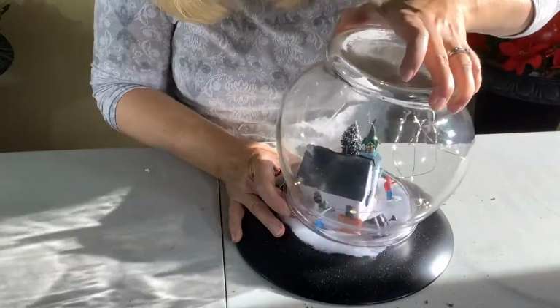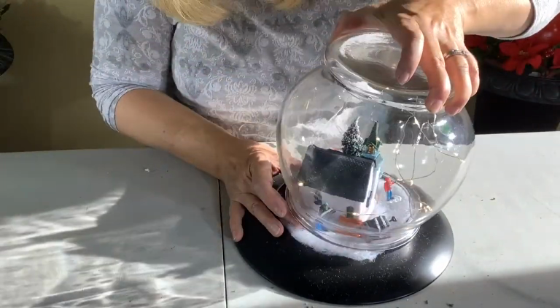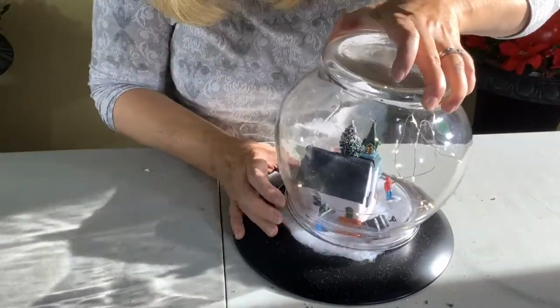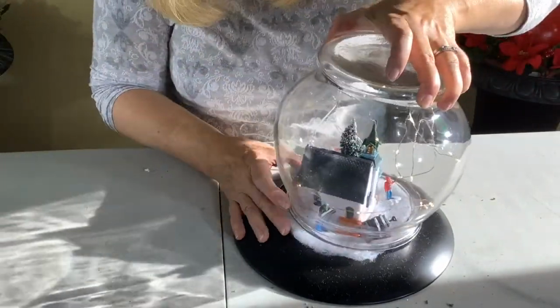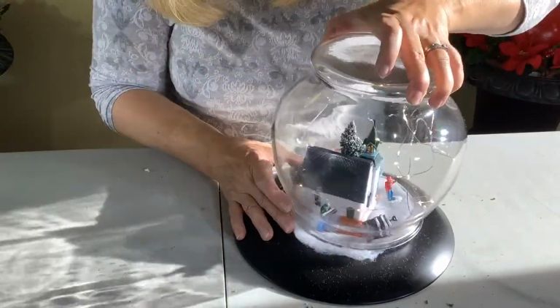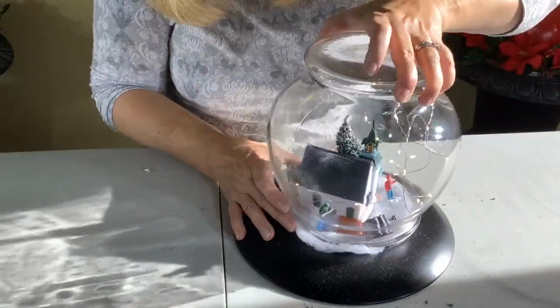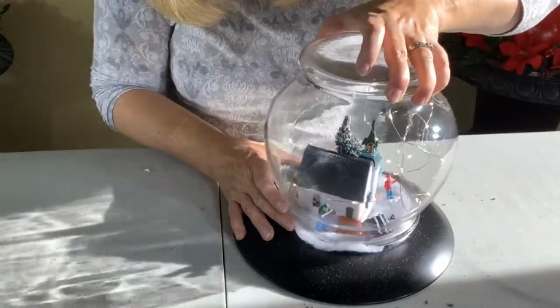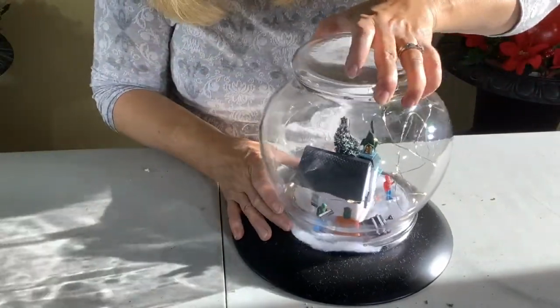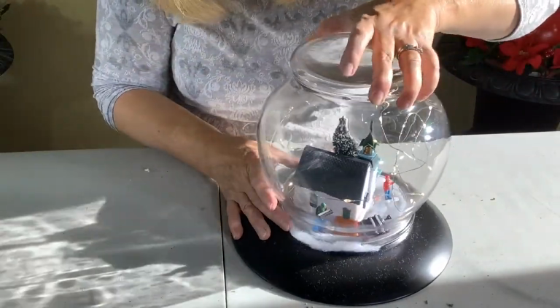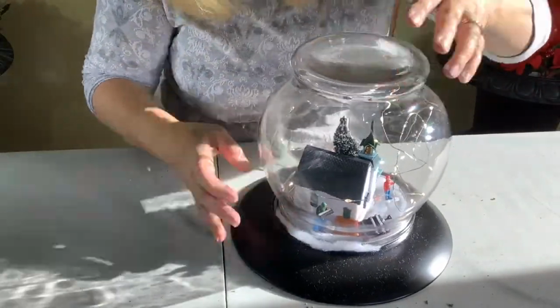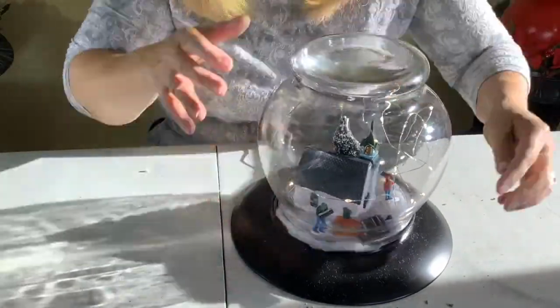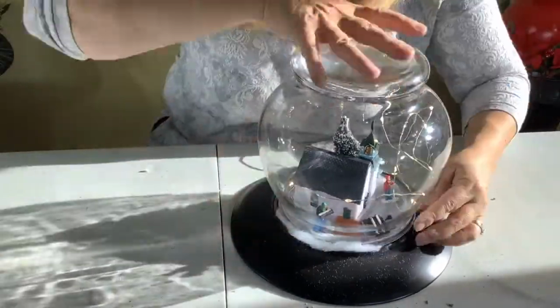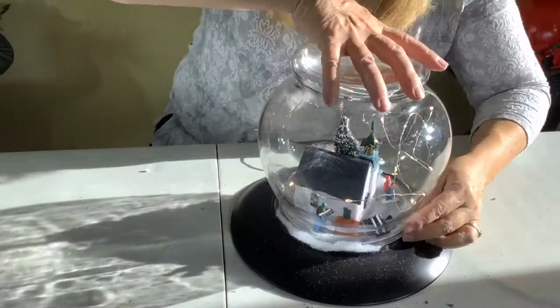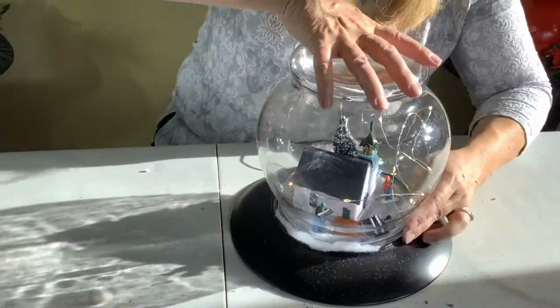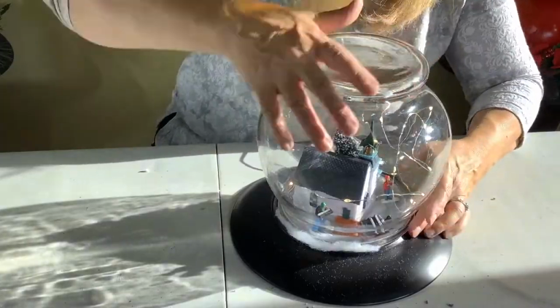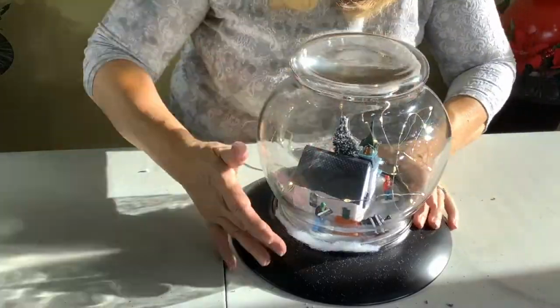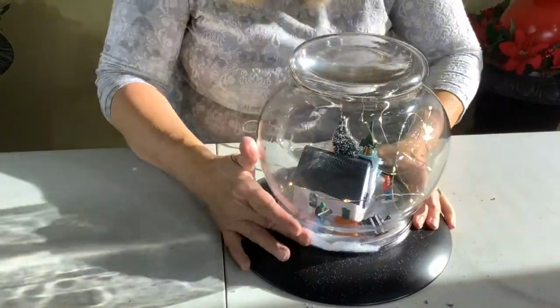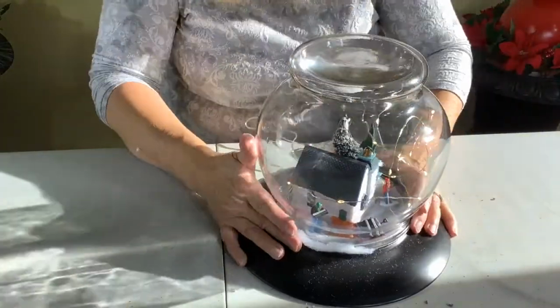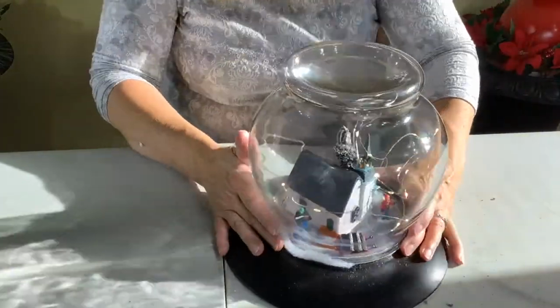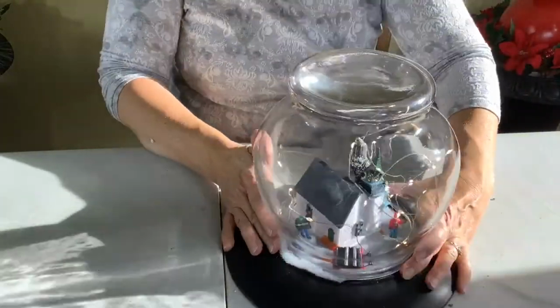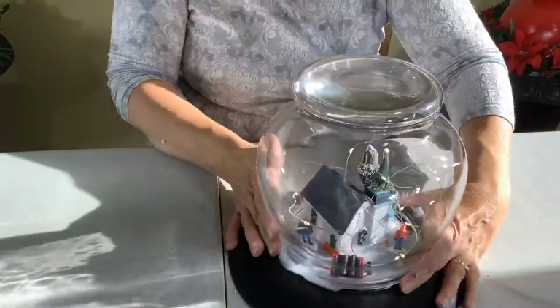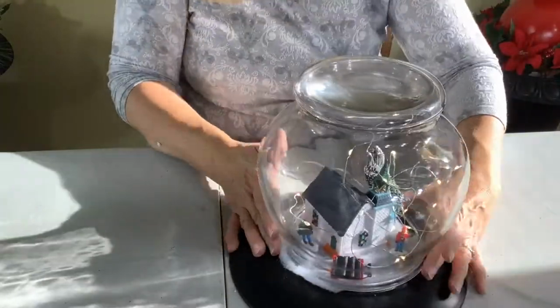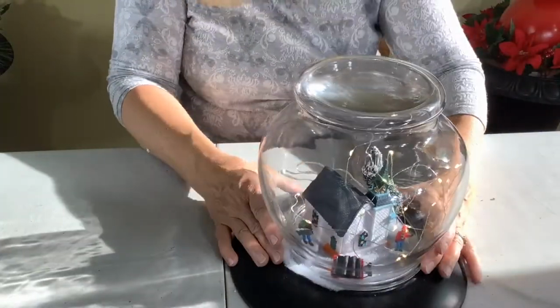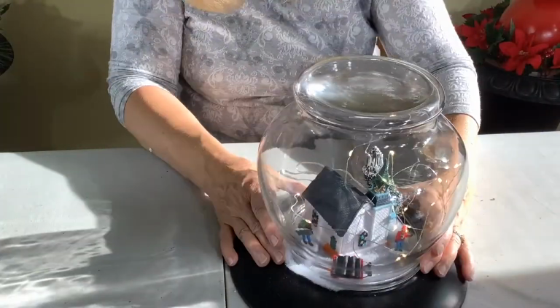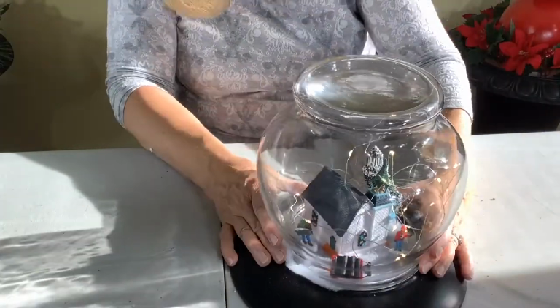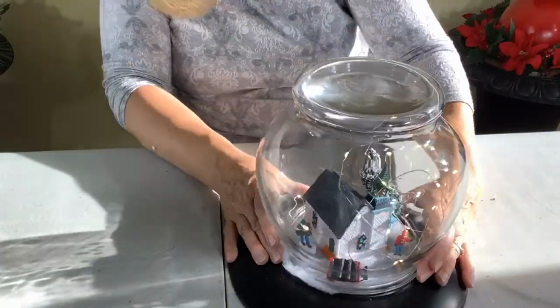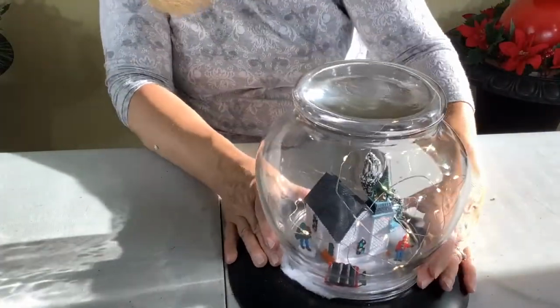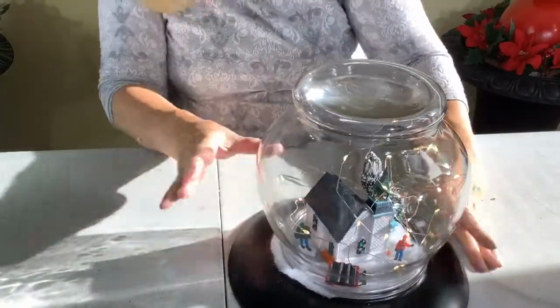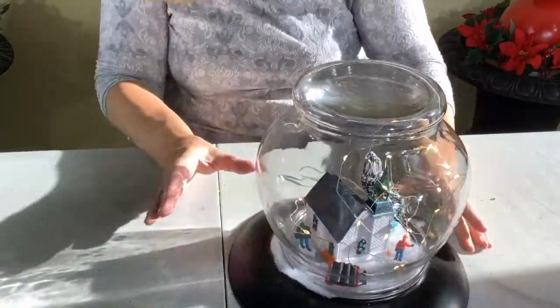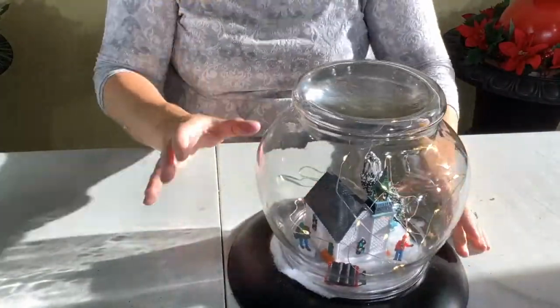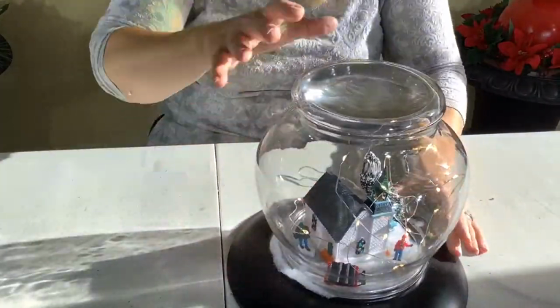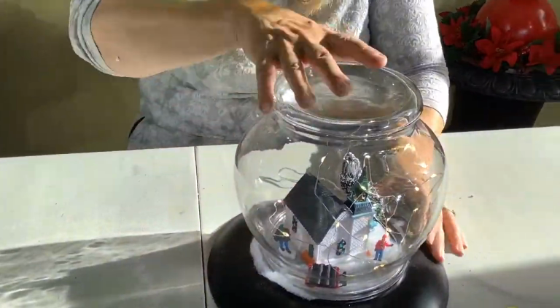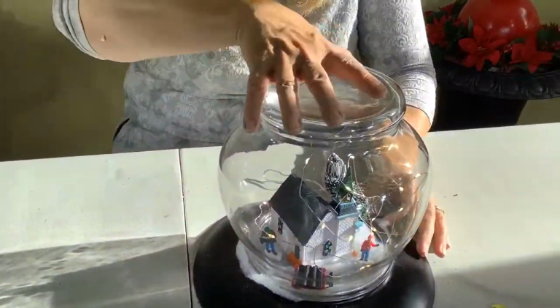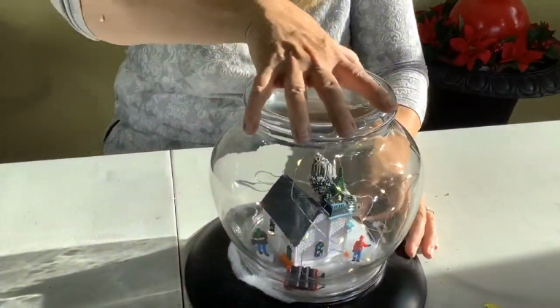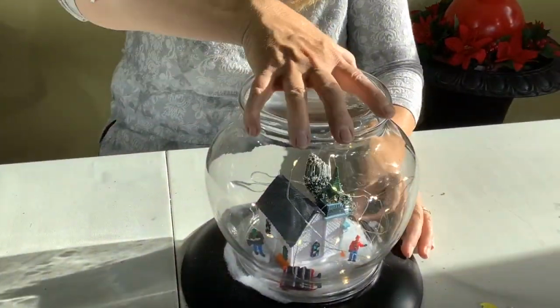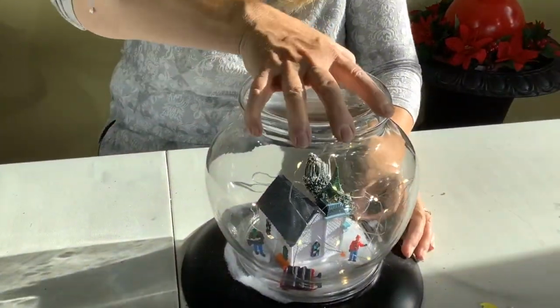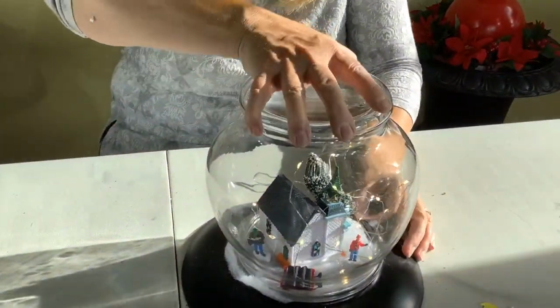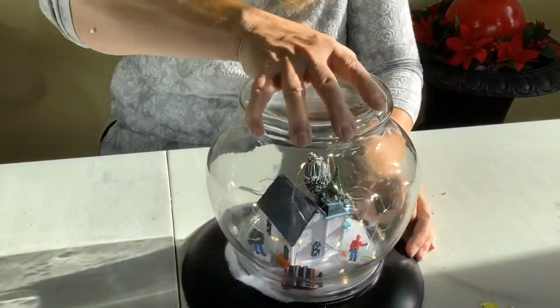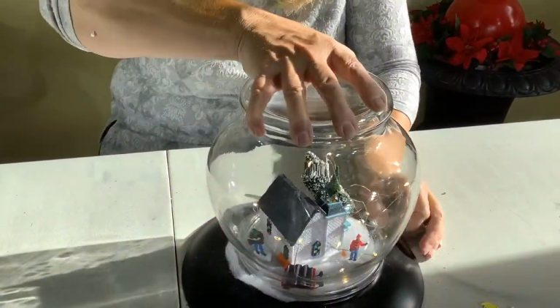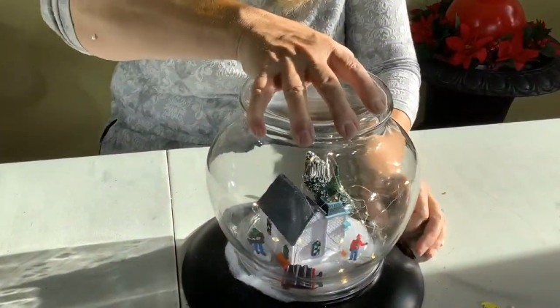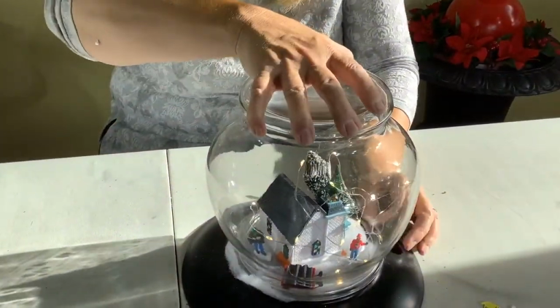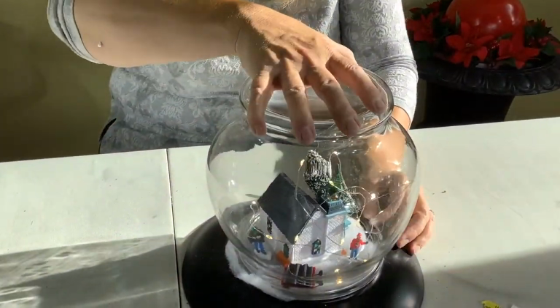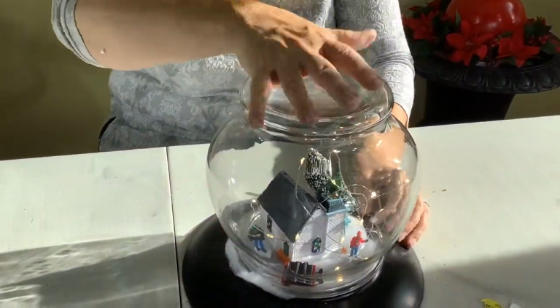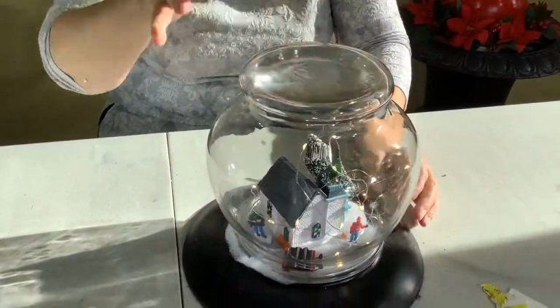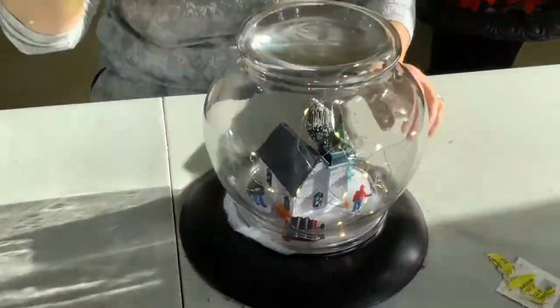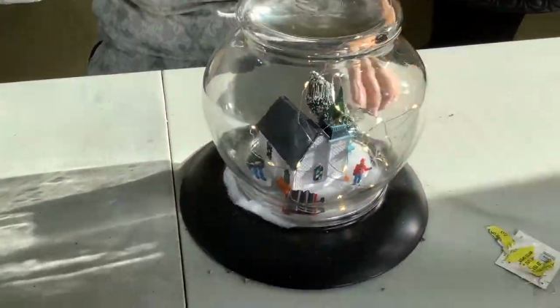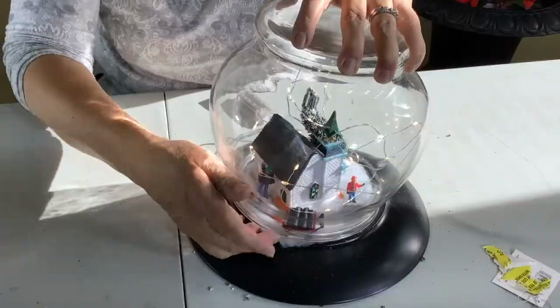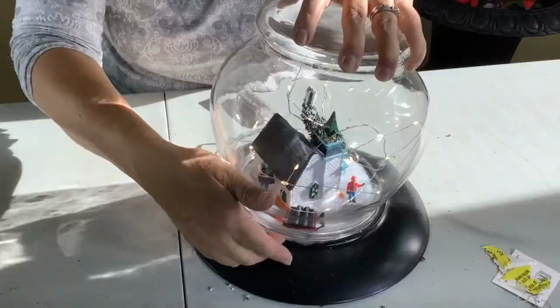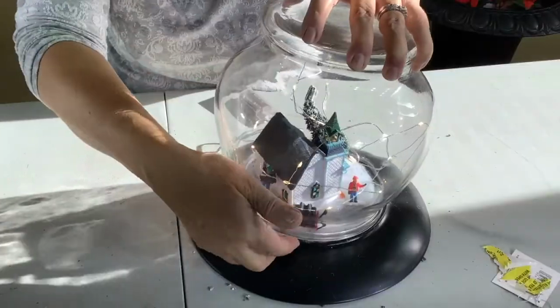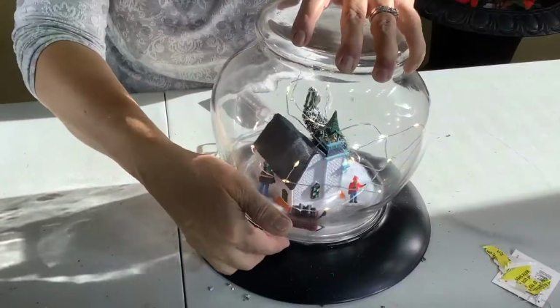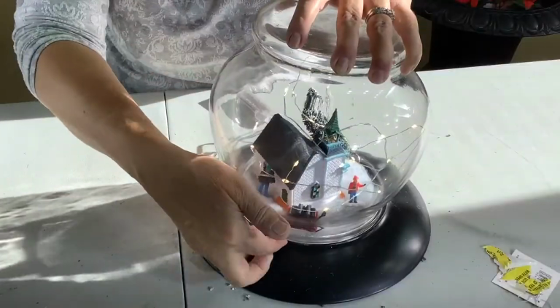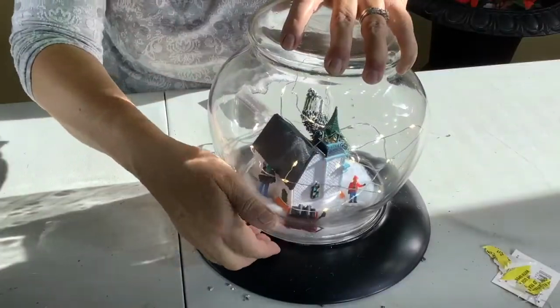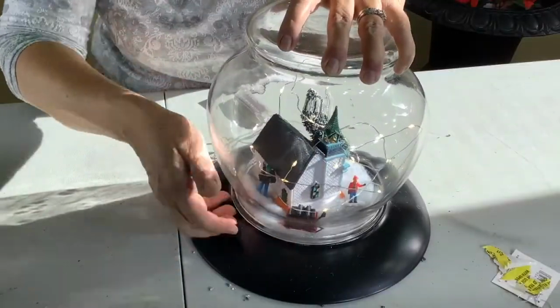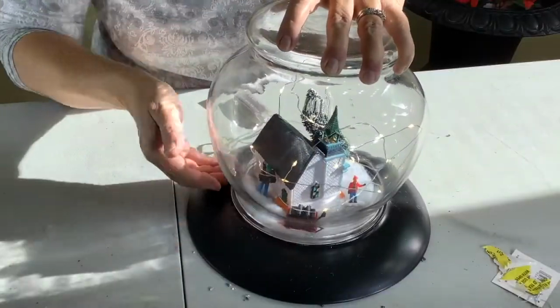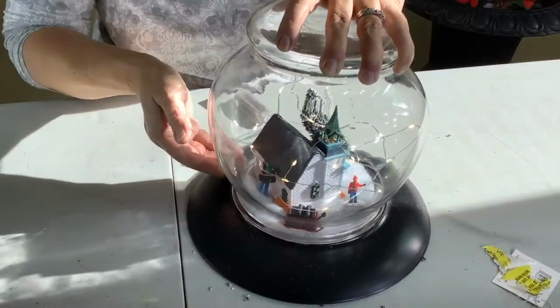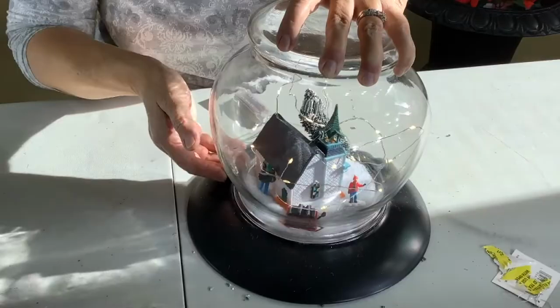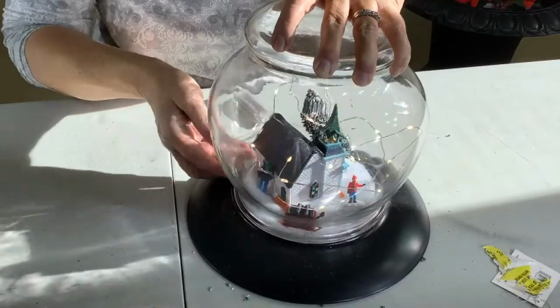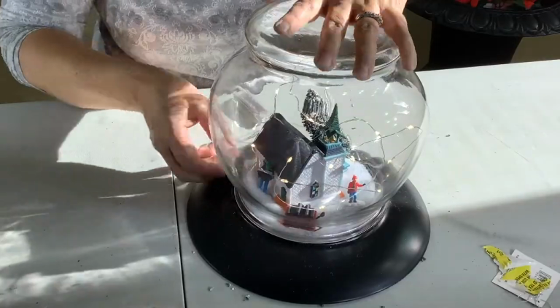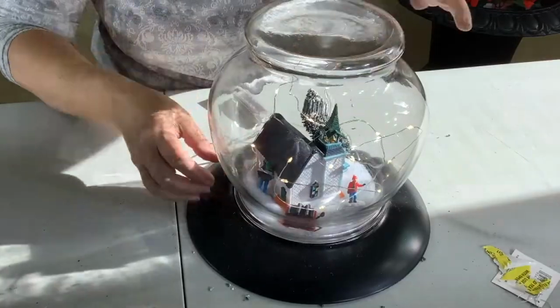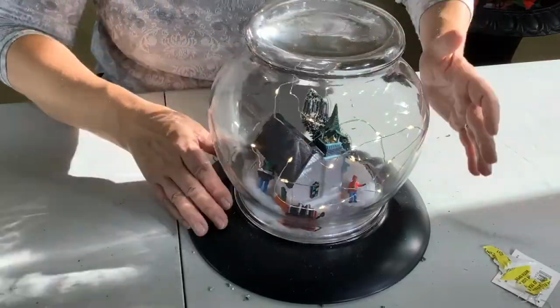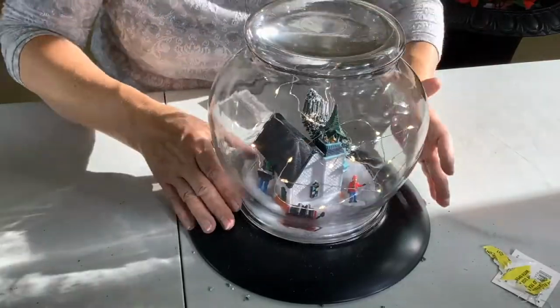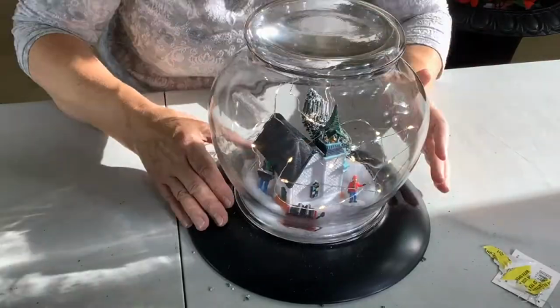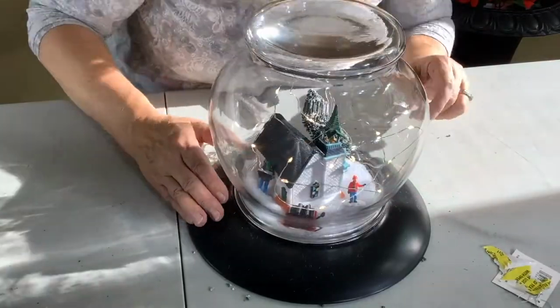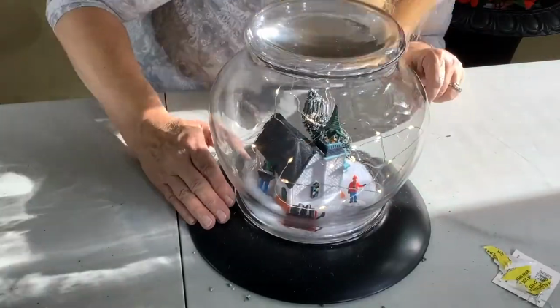I think it's going to look really cute. I'm going to put it out on my porch and it's going to be lit — just very welcoming to my home.